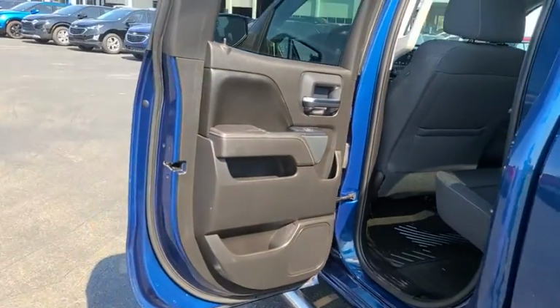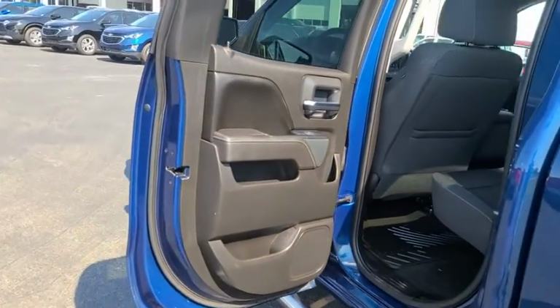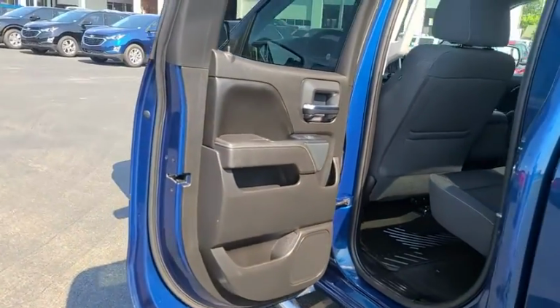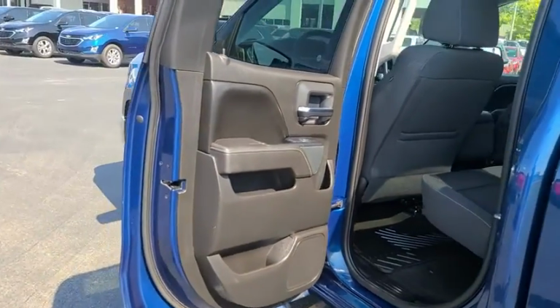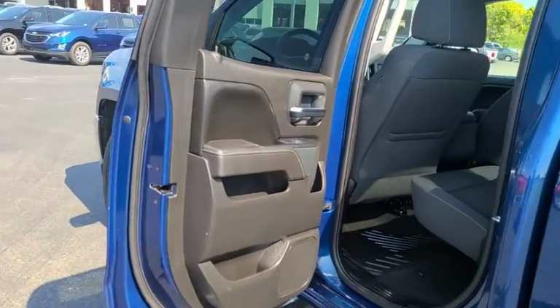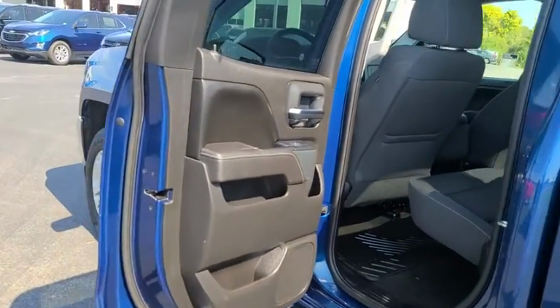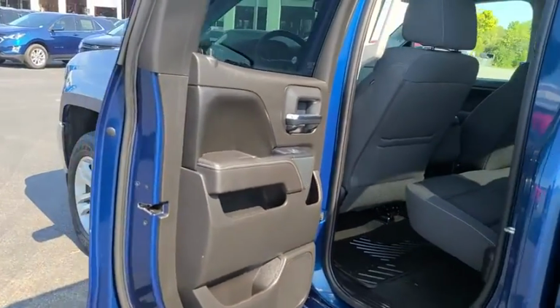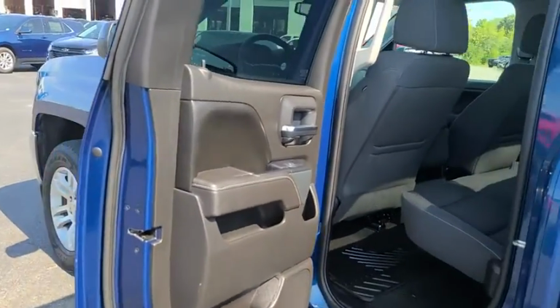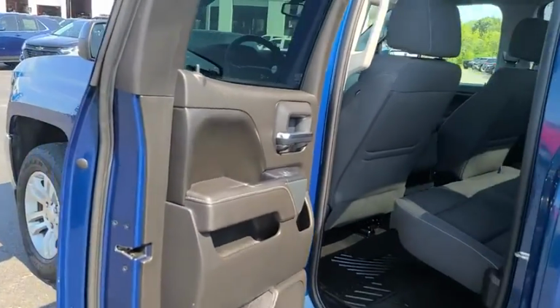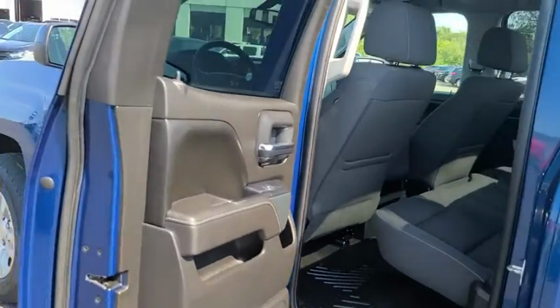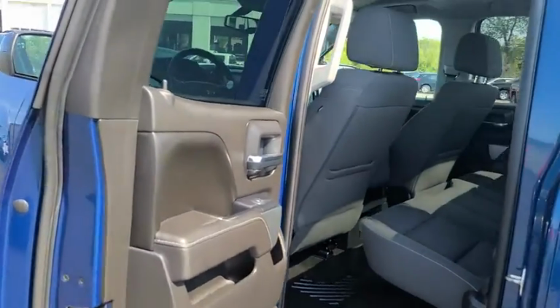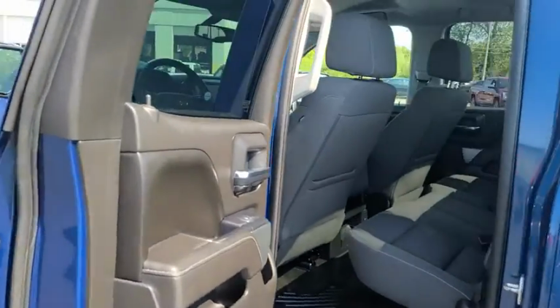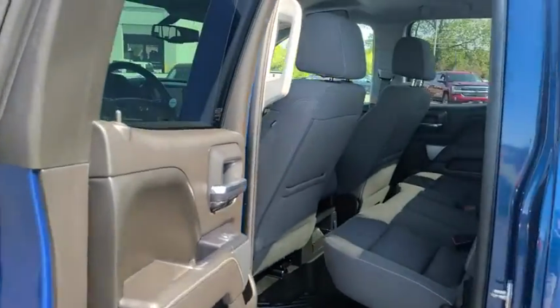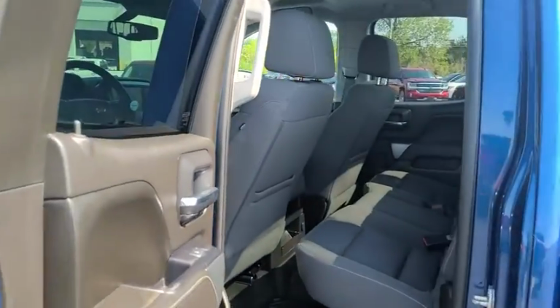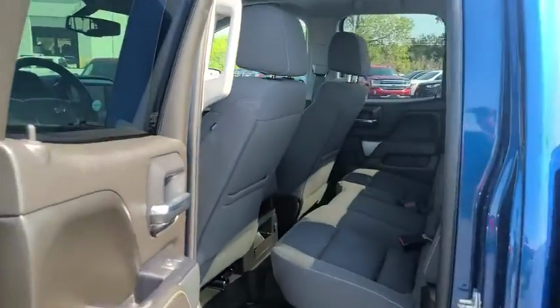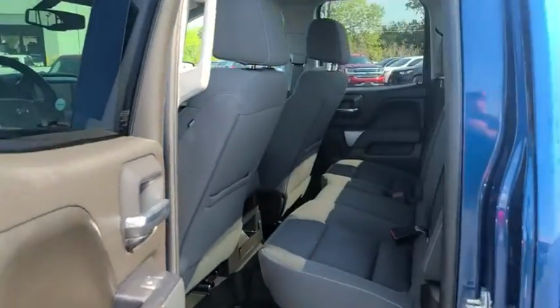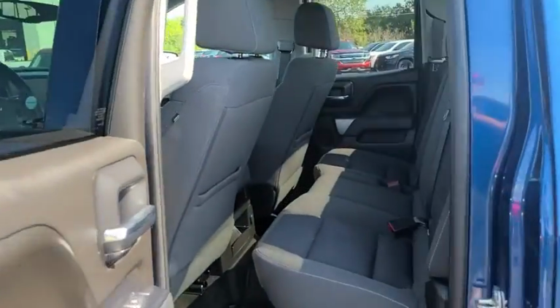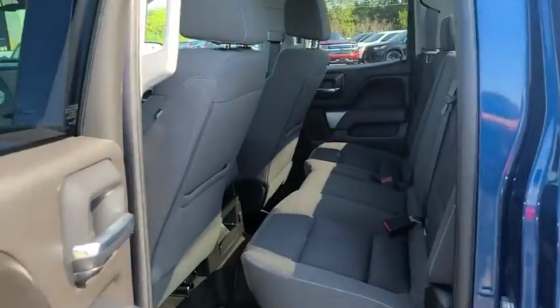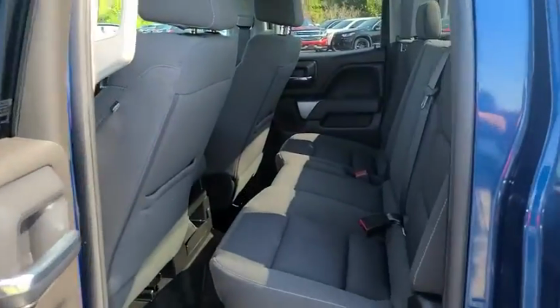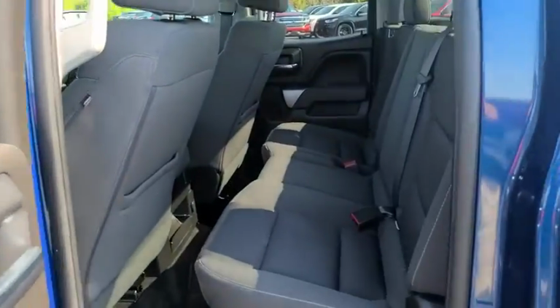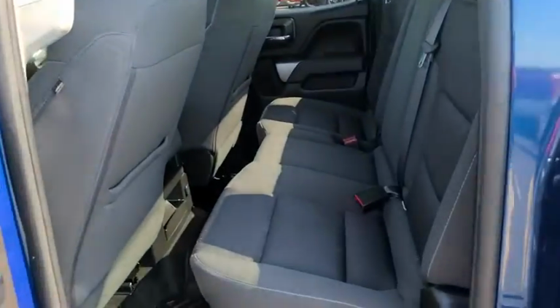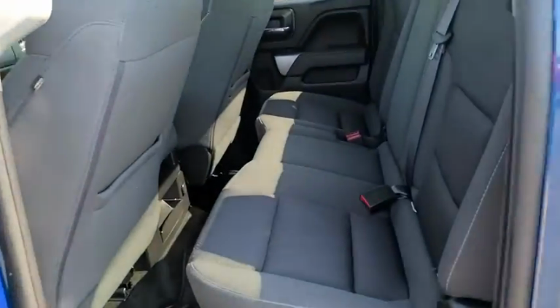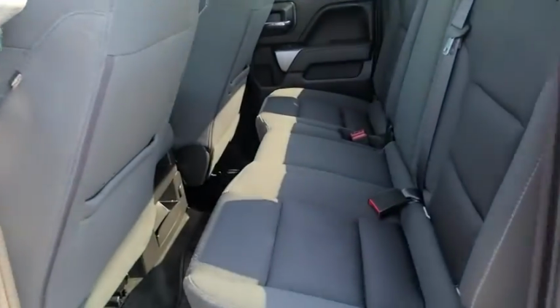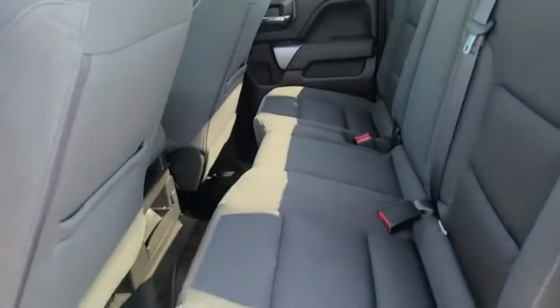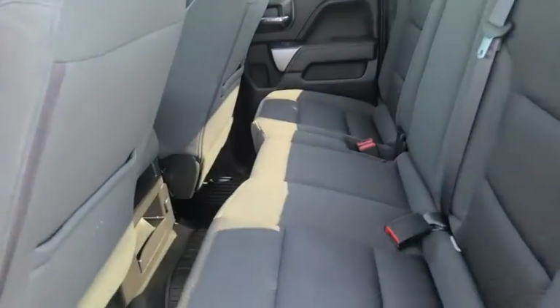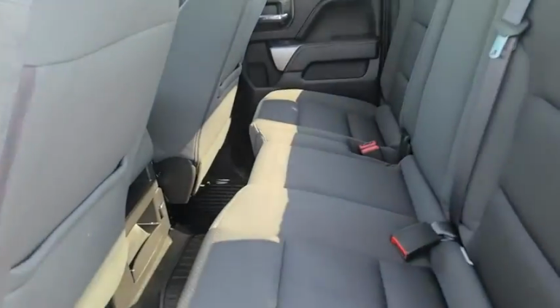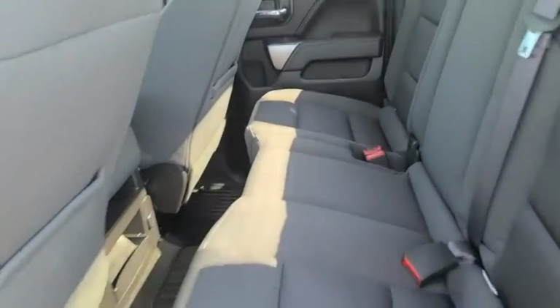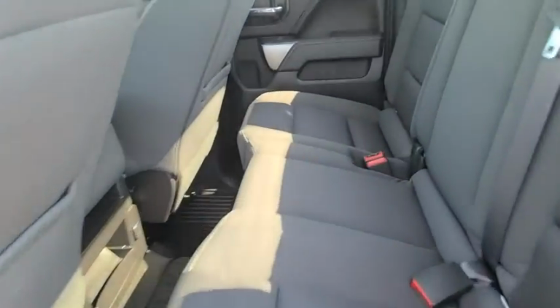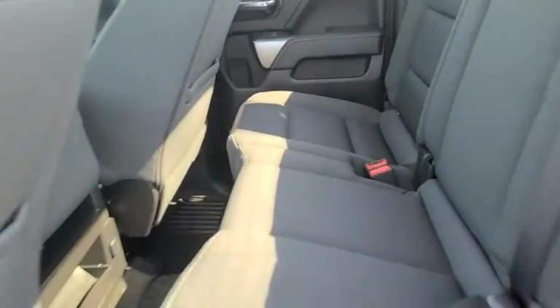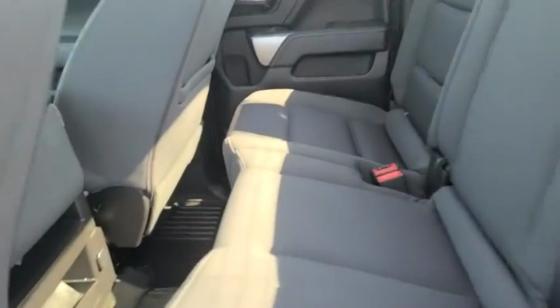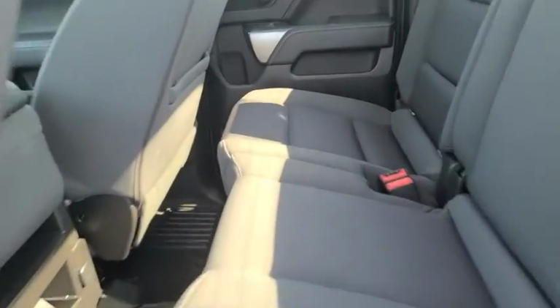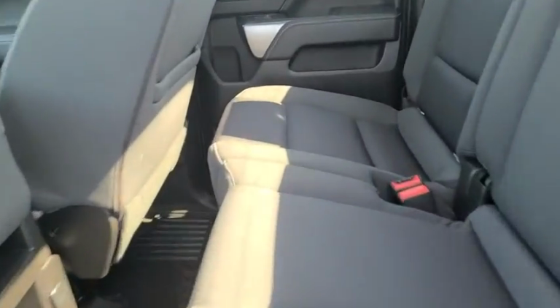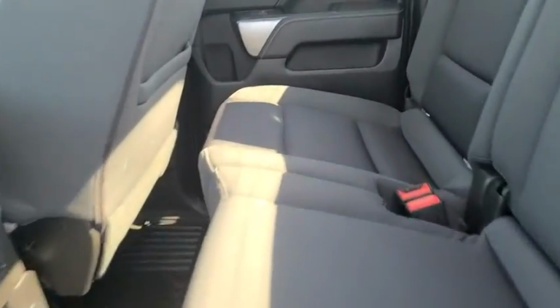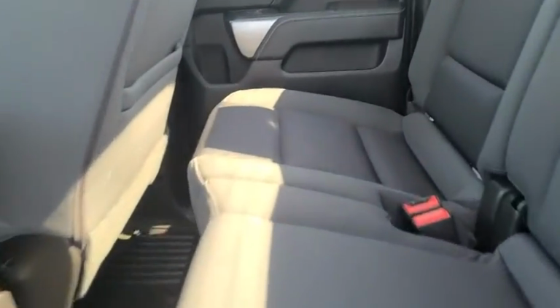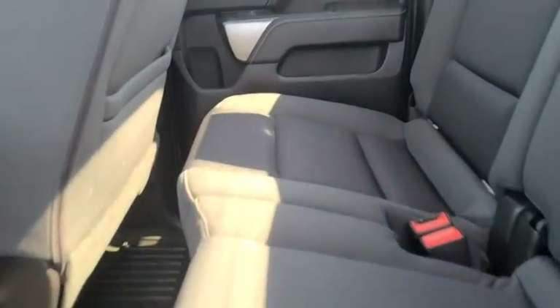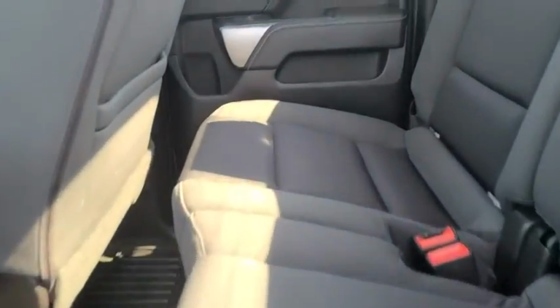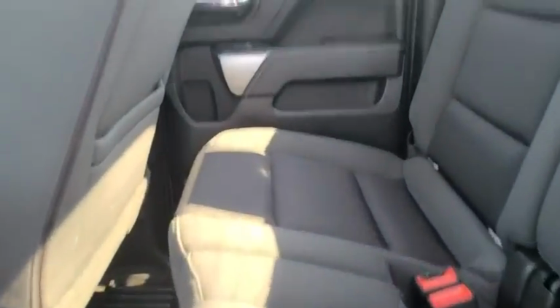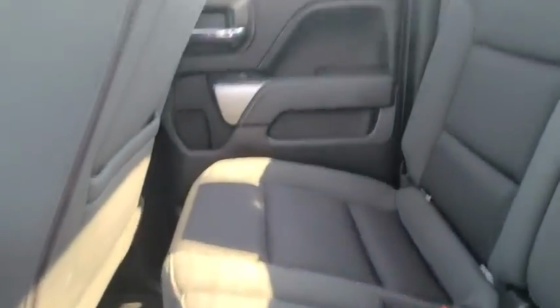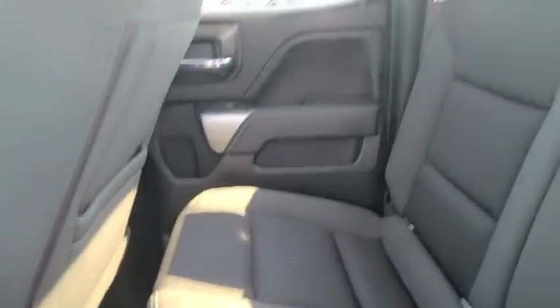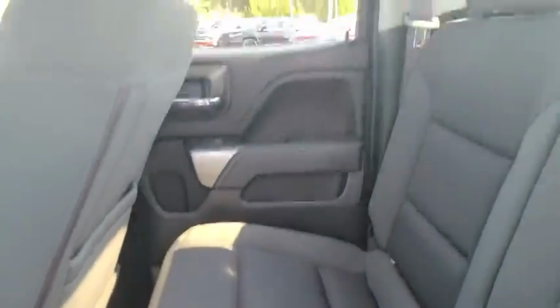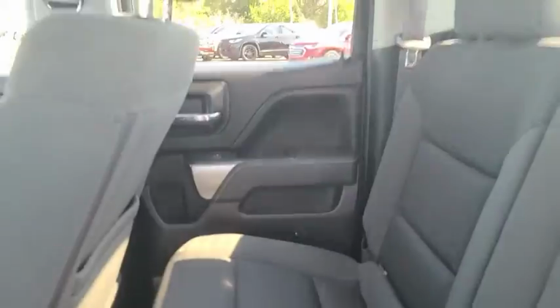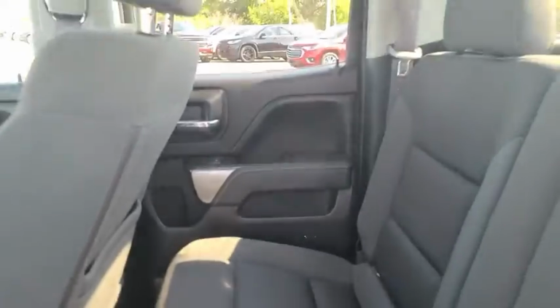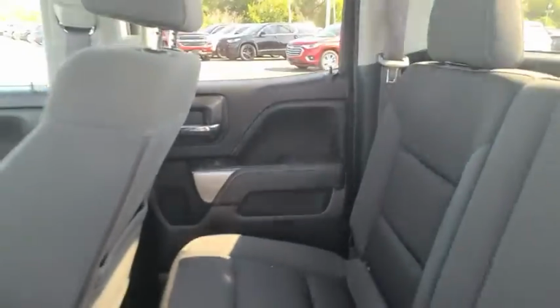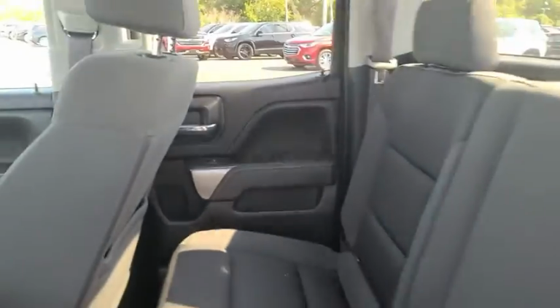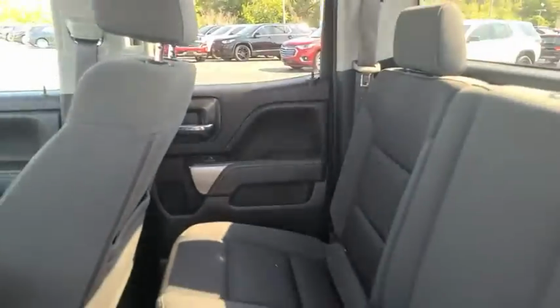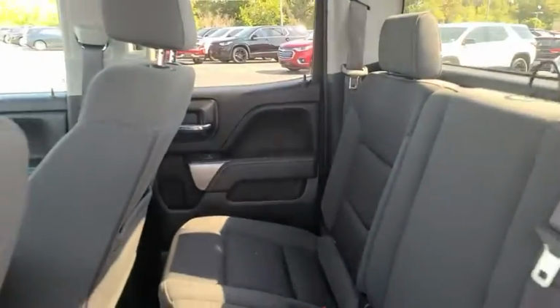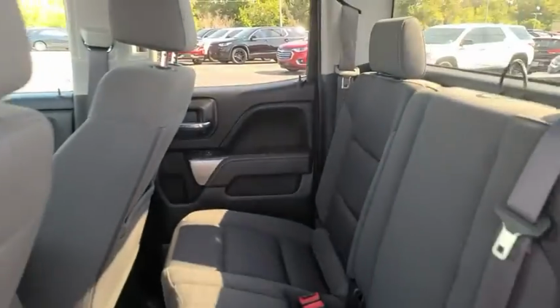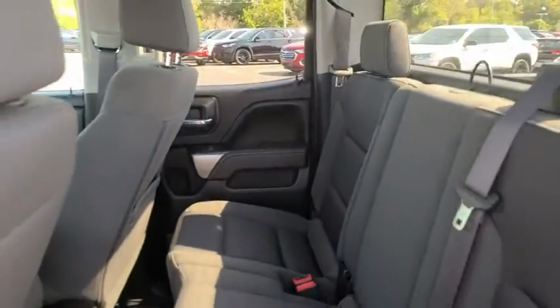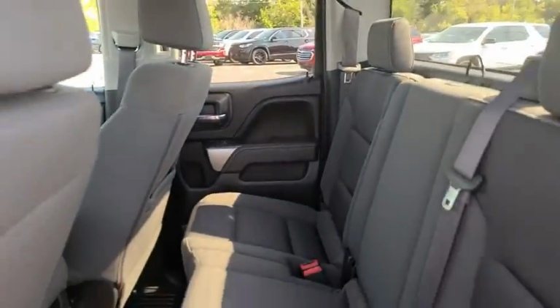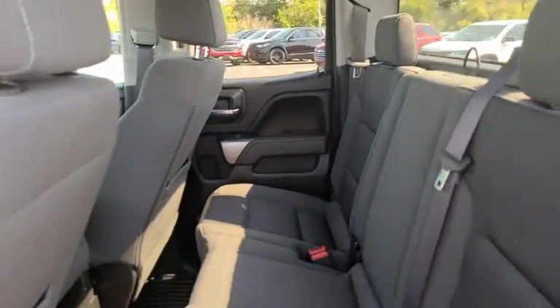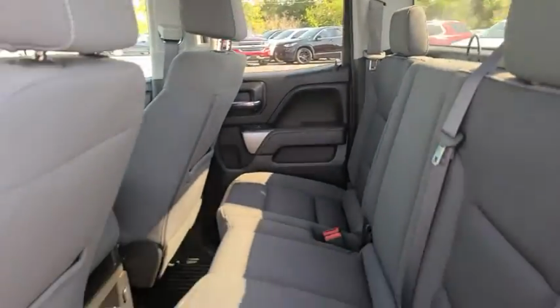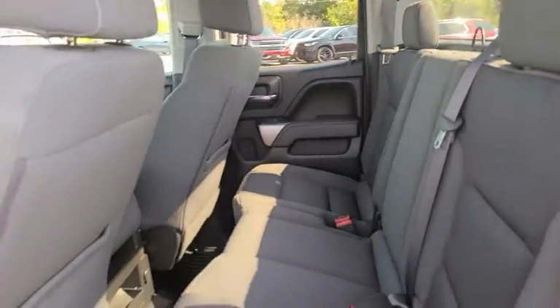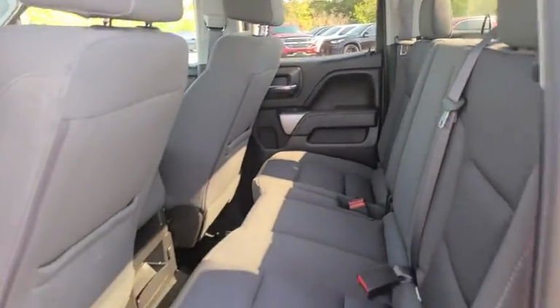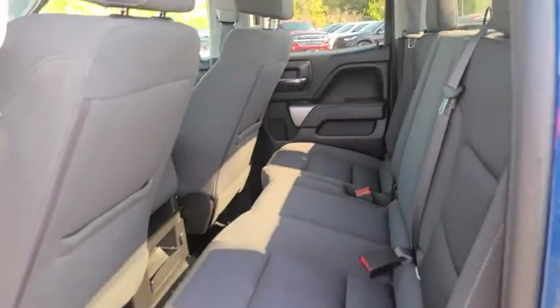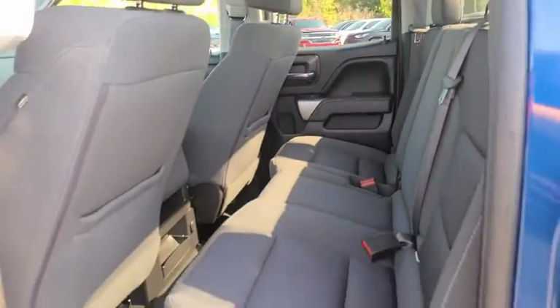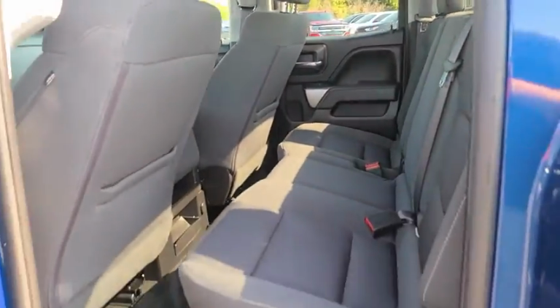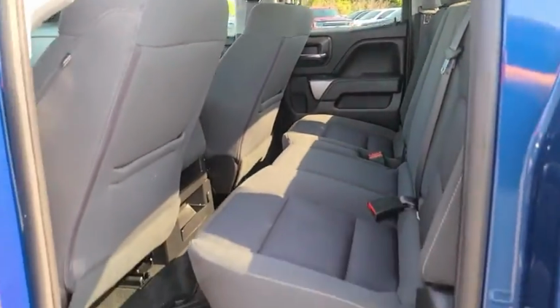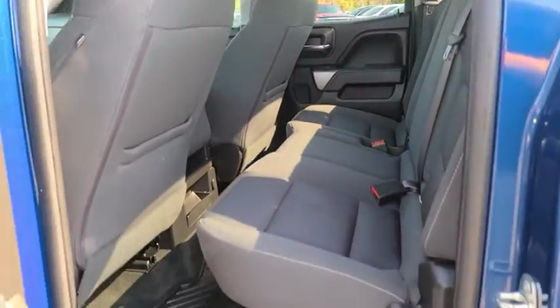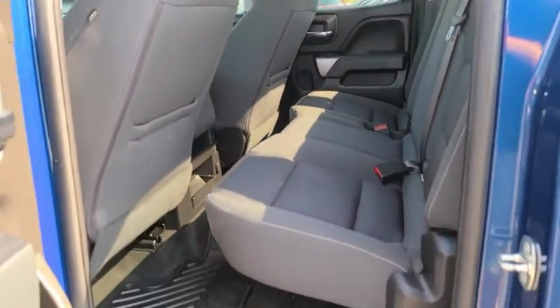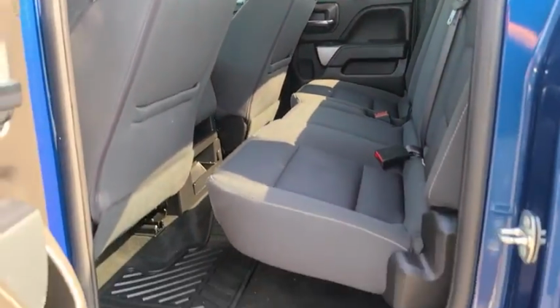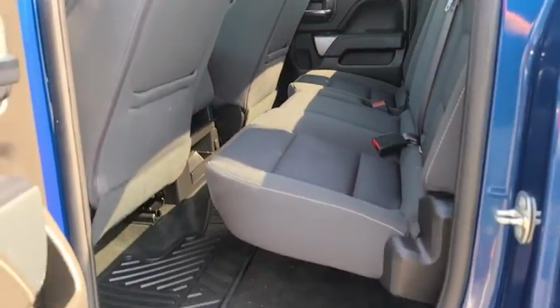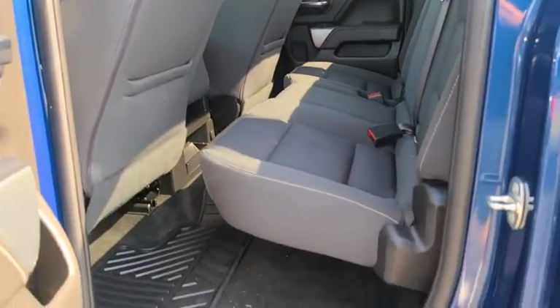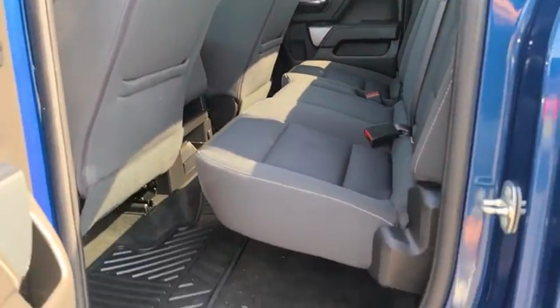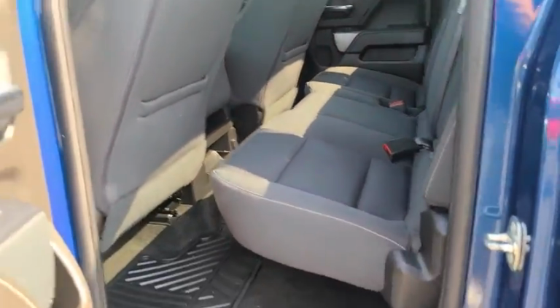AM-FM stereo radio, power windows, power door locks, MP3 player. Come take a test drive today.